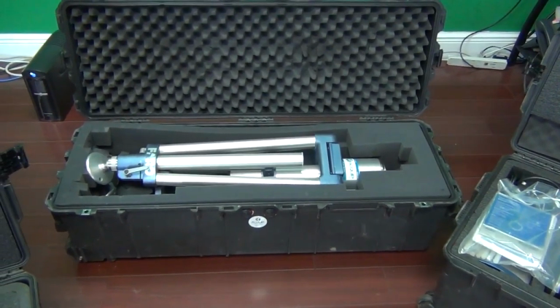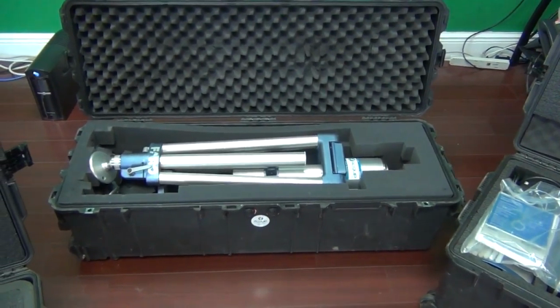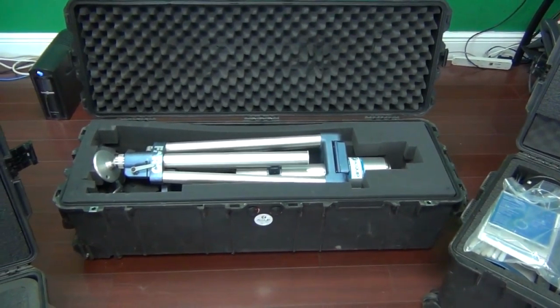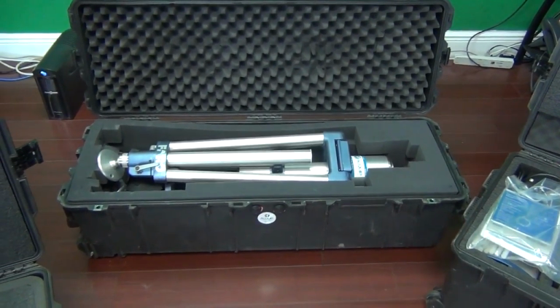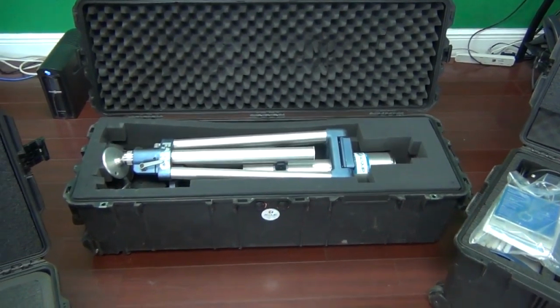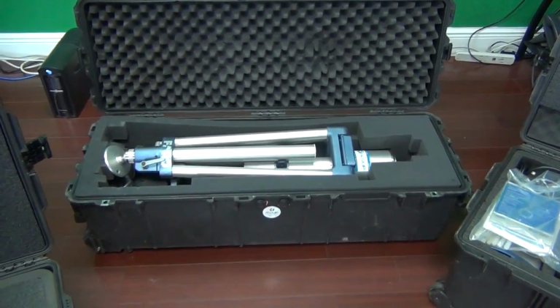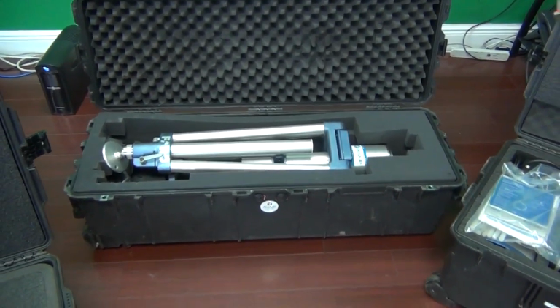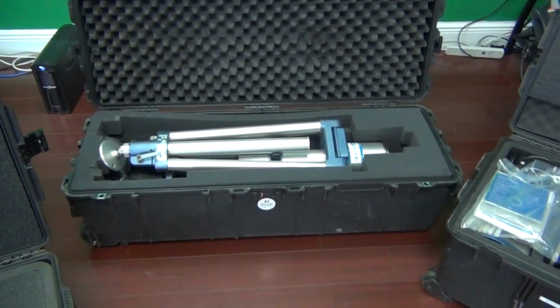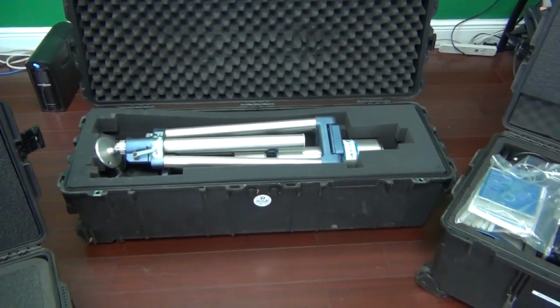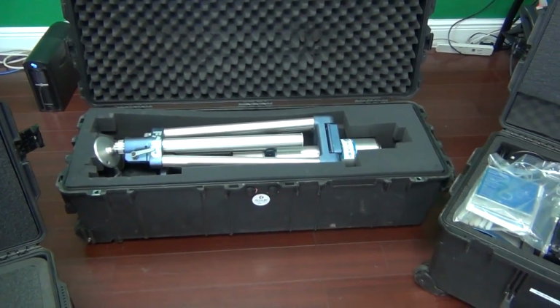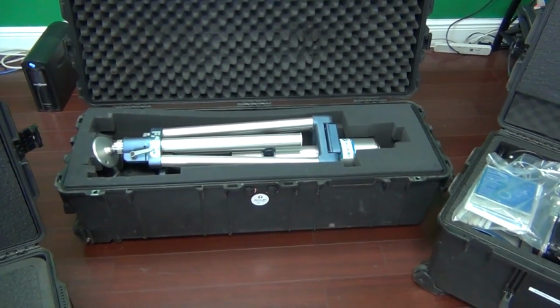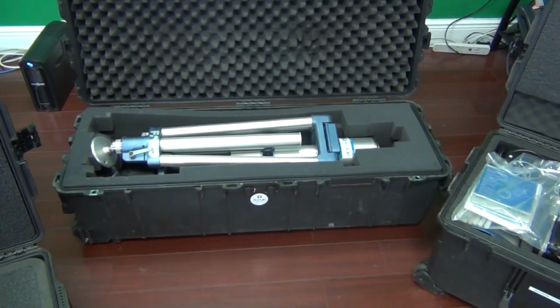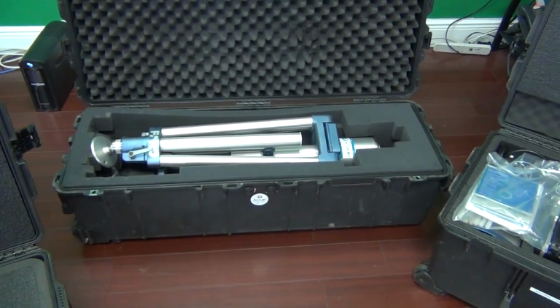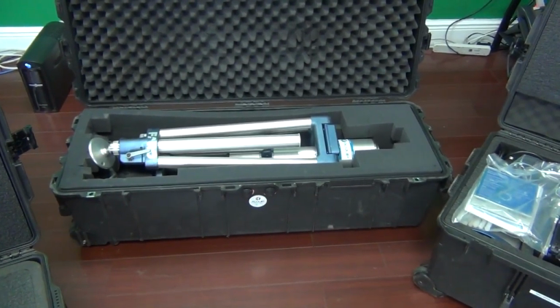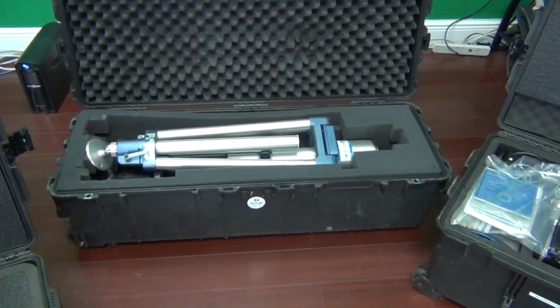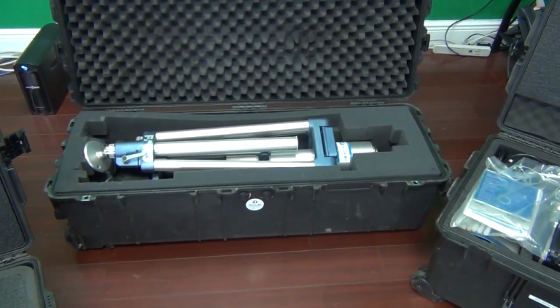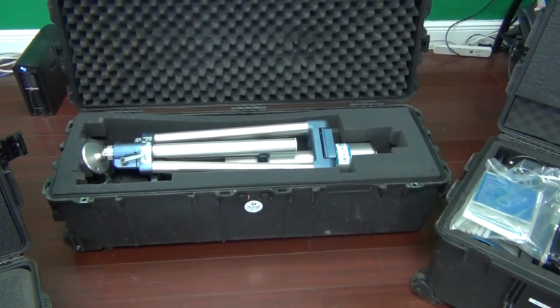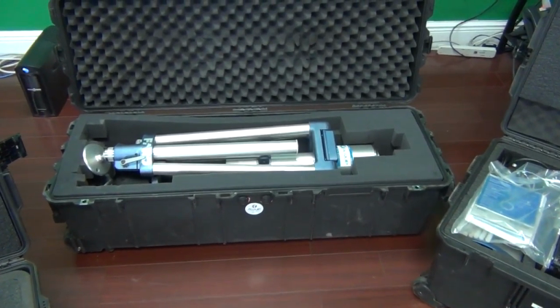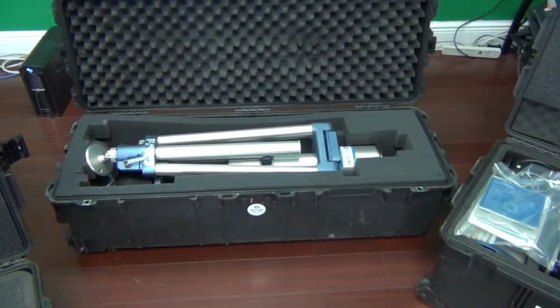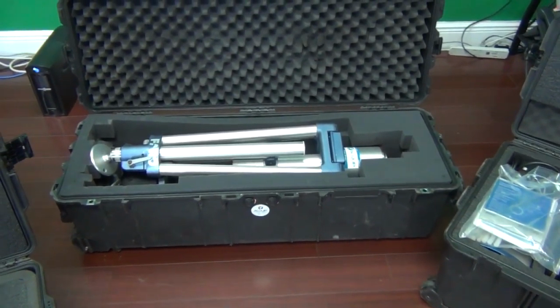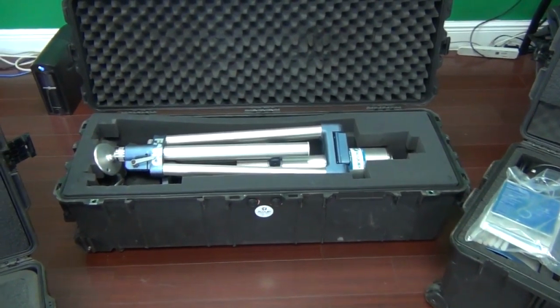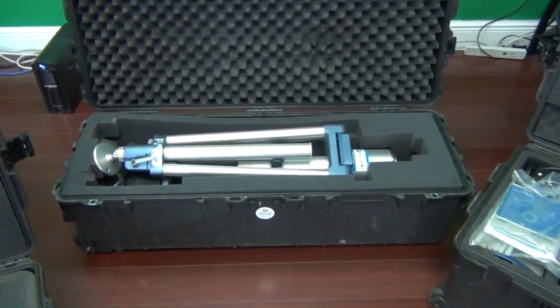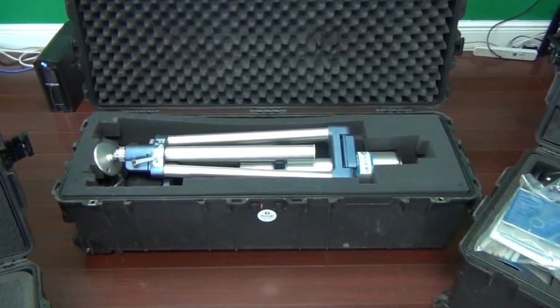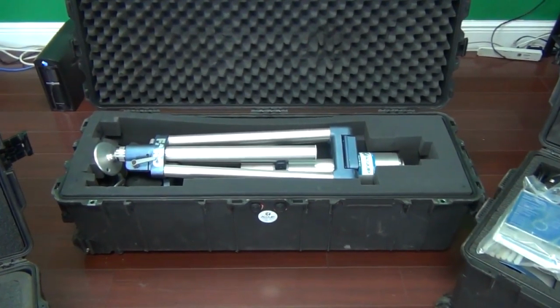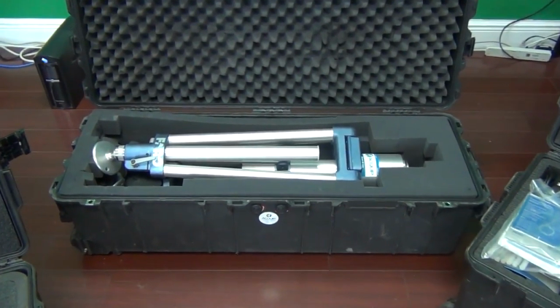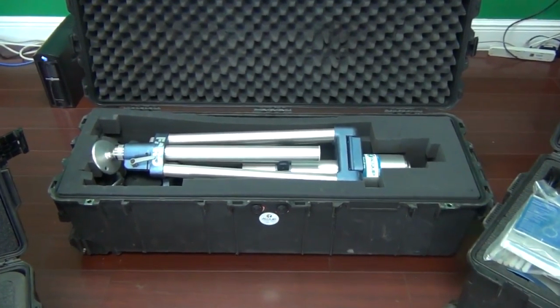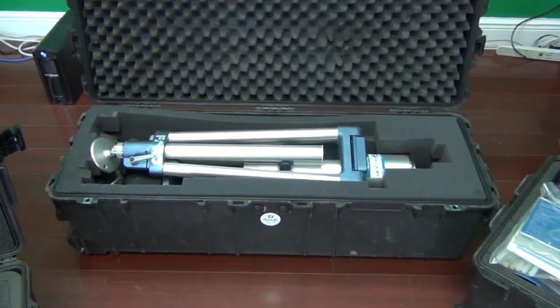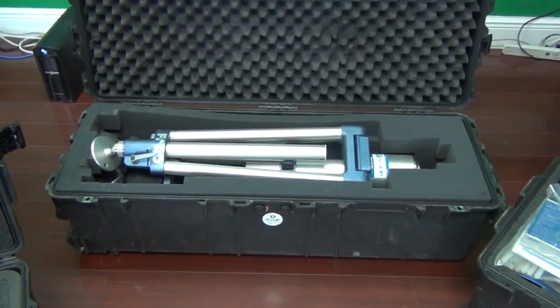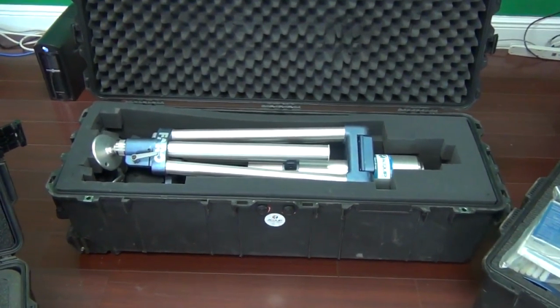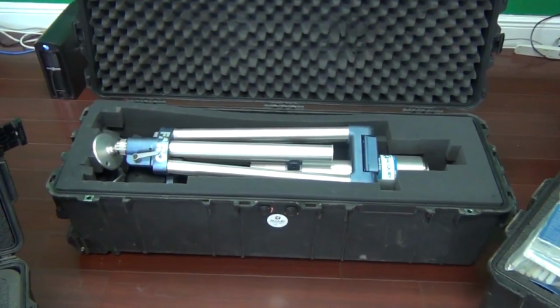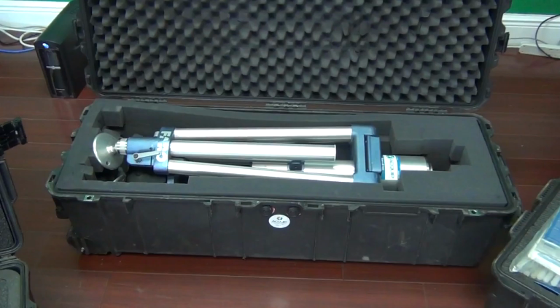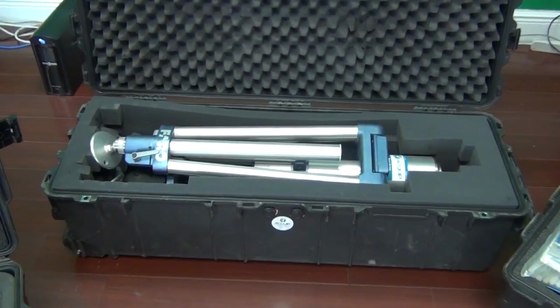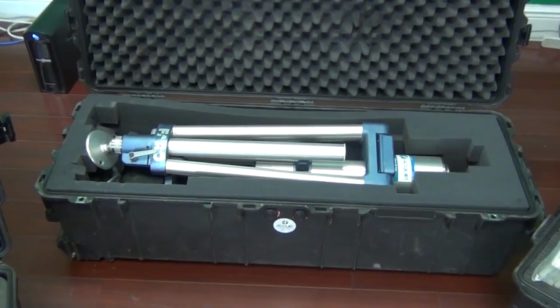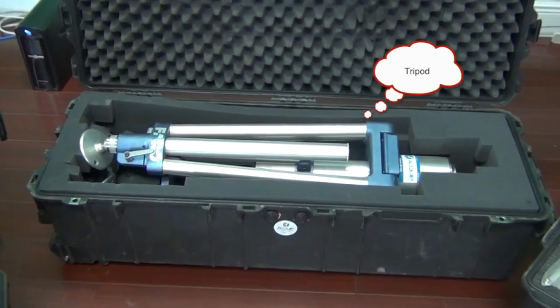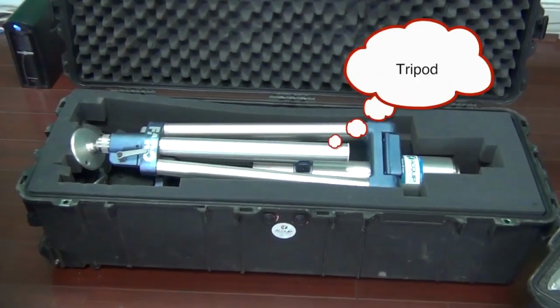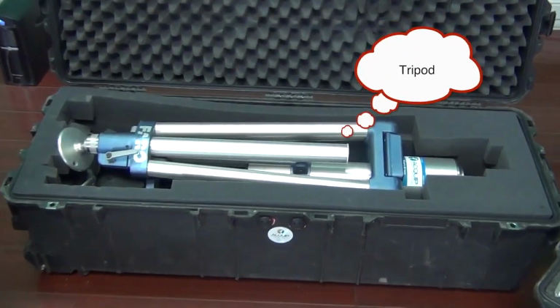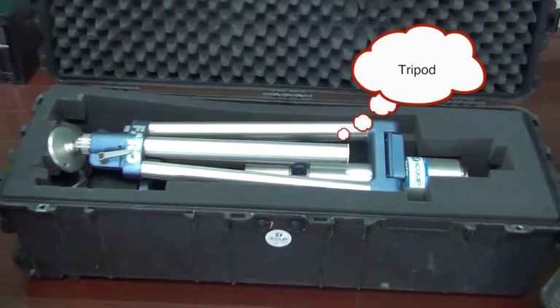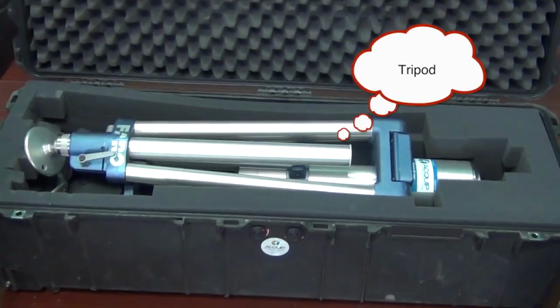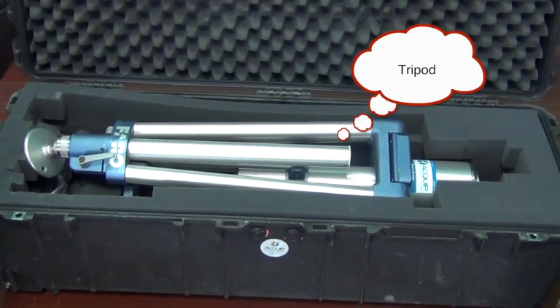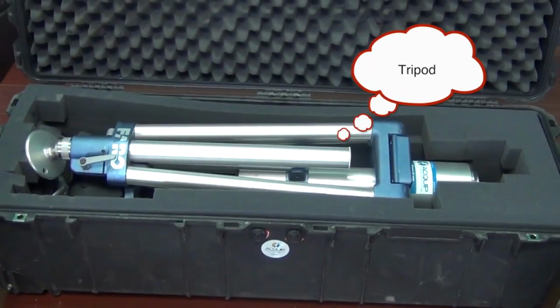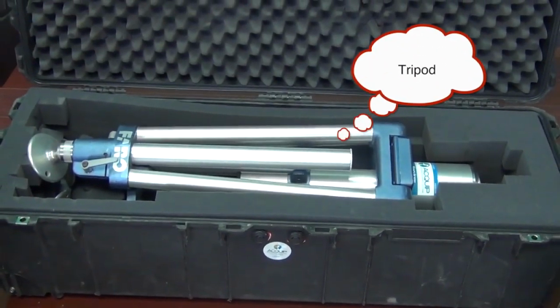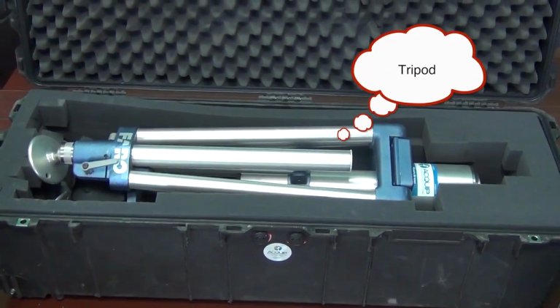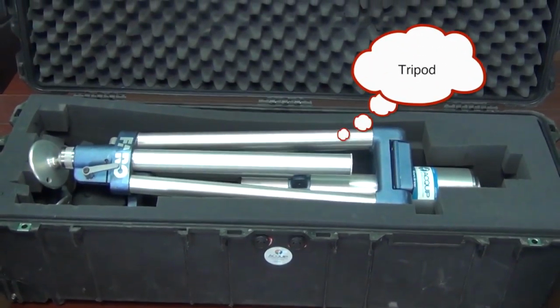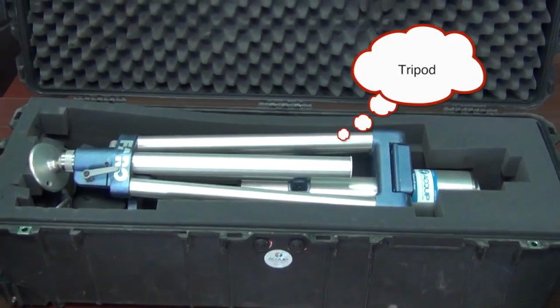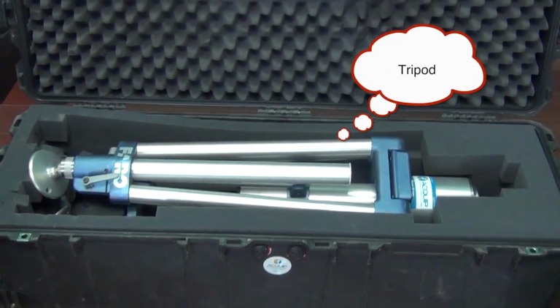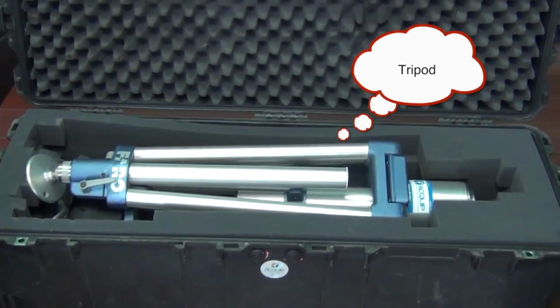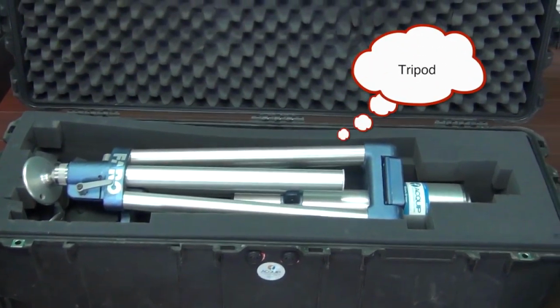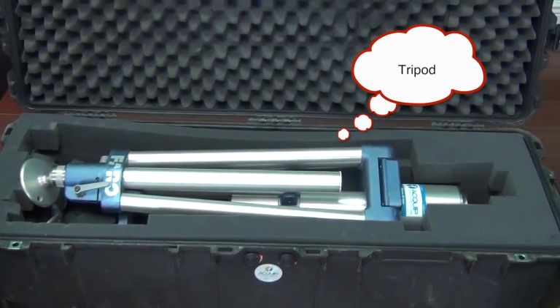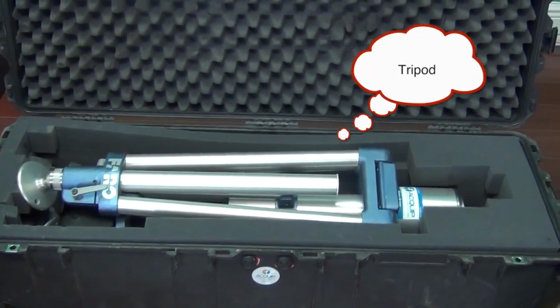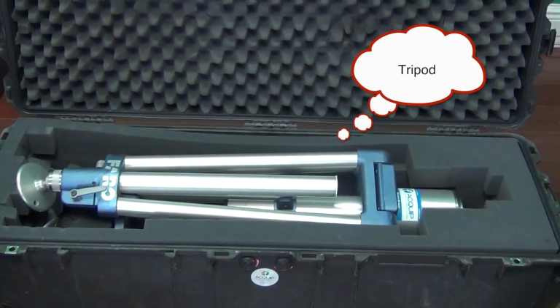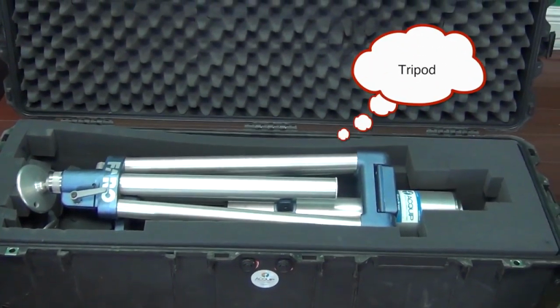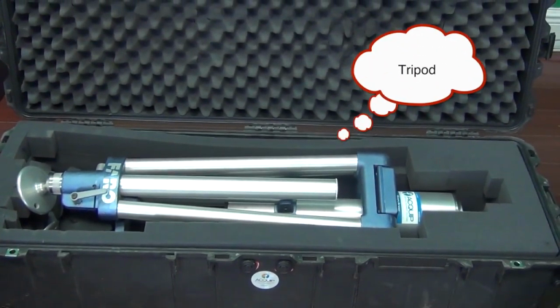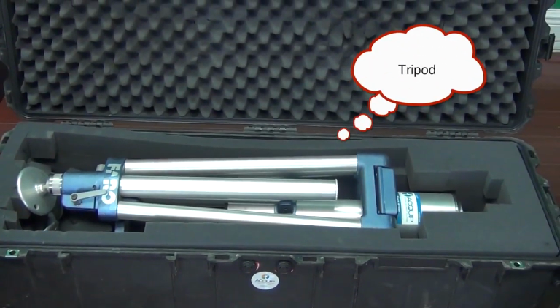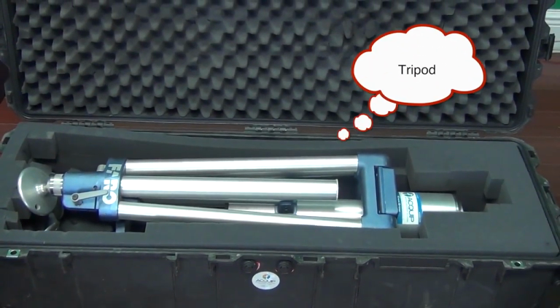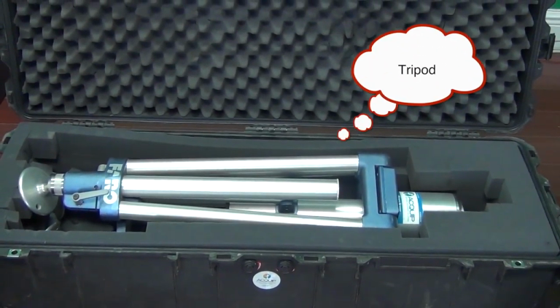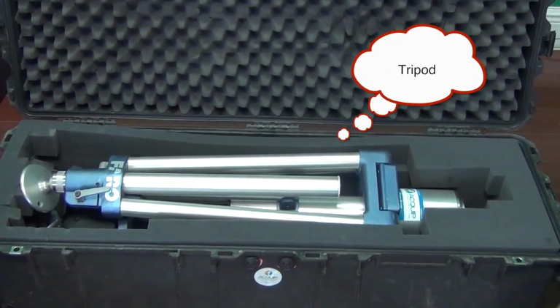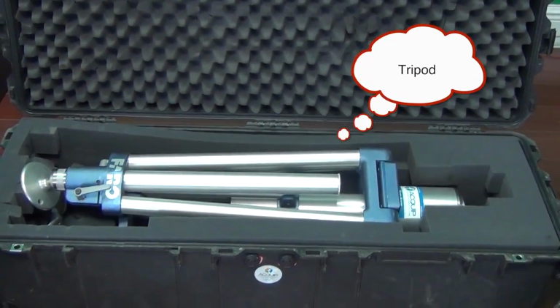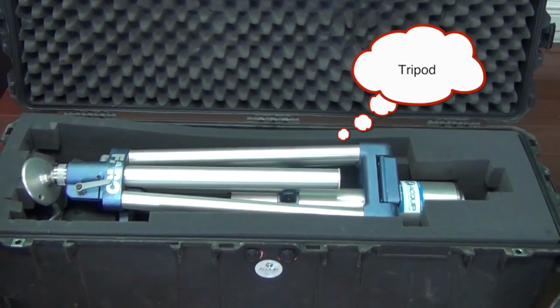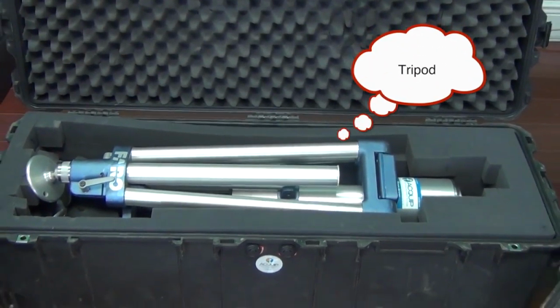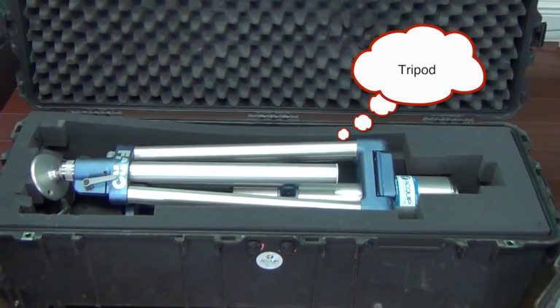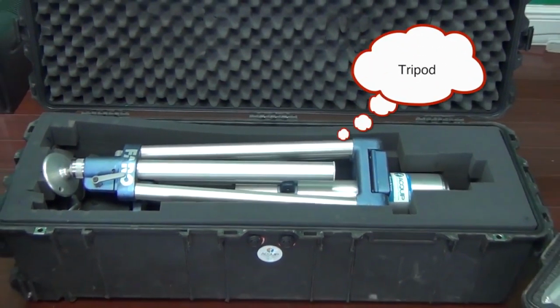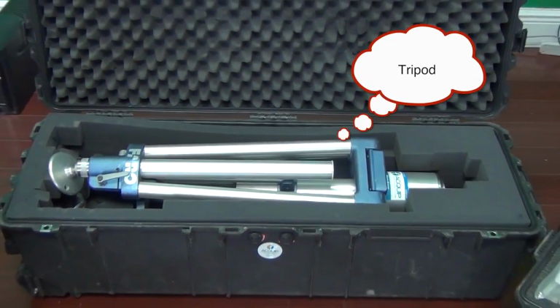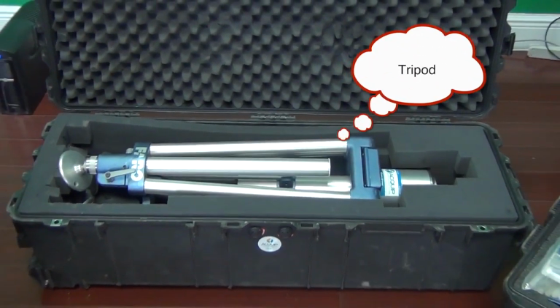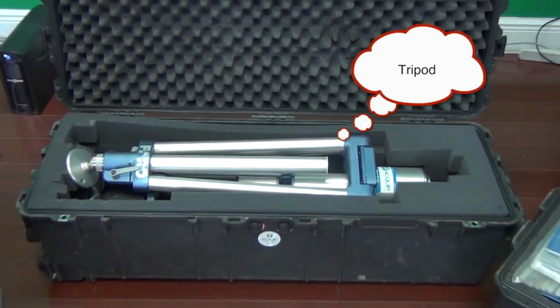We also have a Pelican case that we pack the tripod in as well.